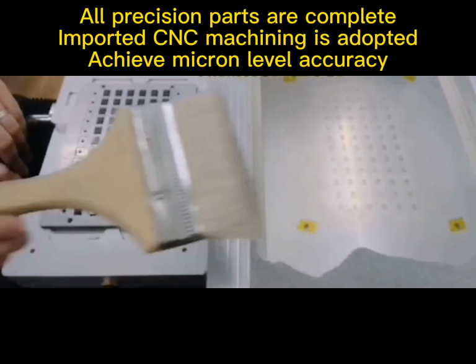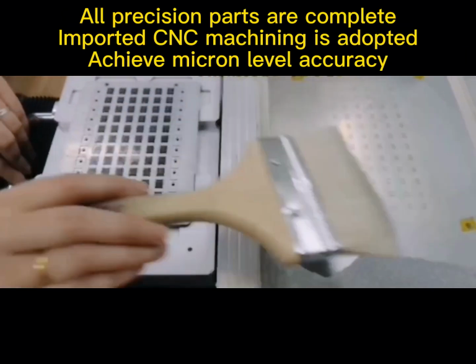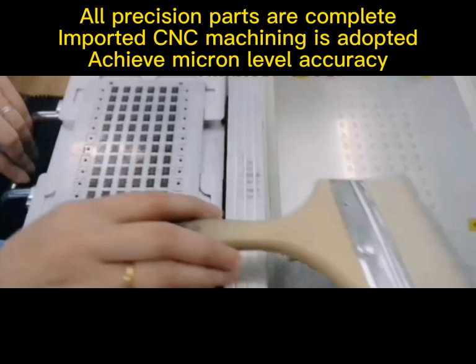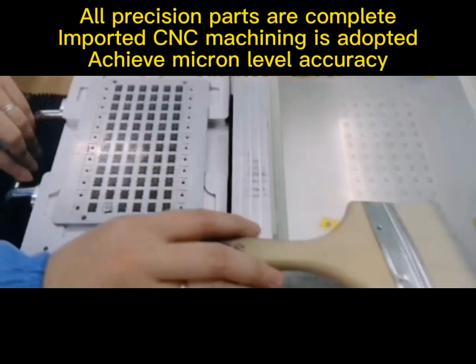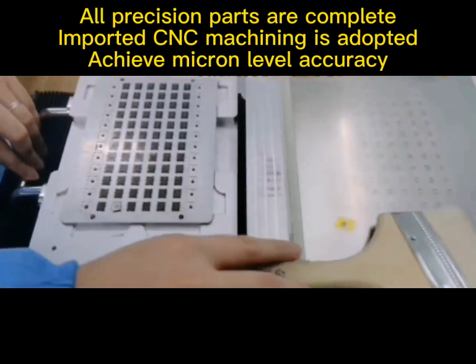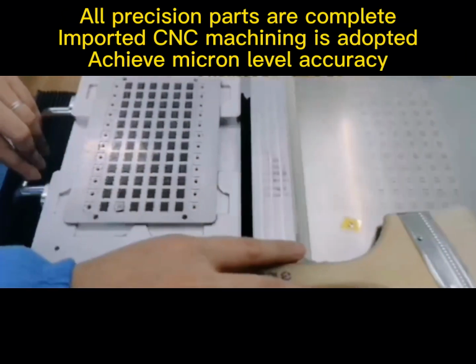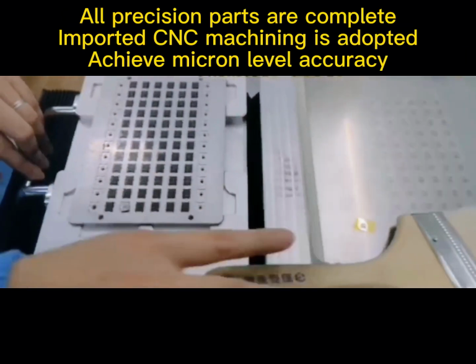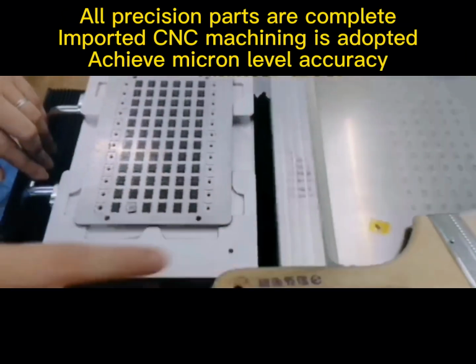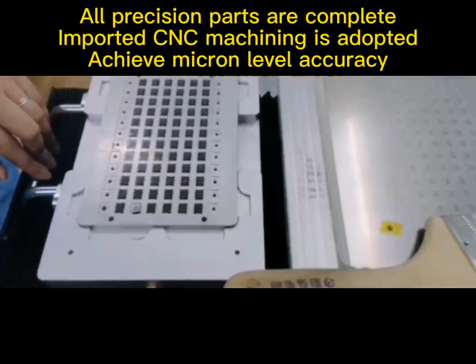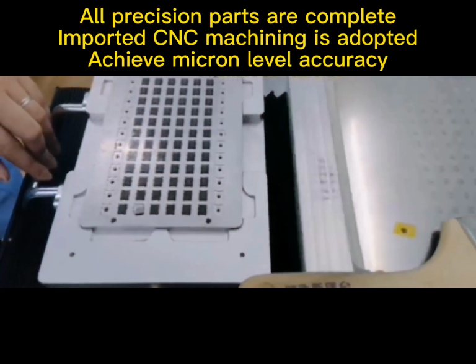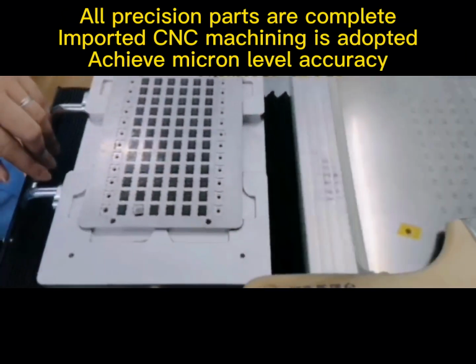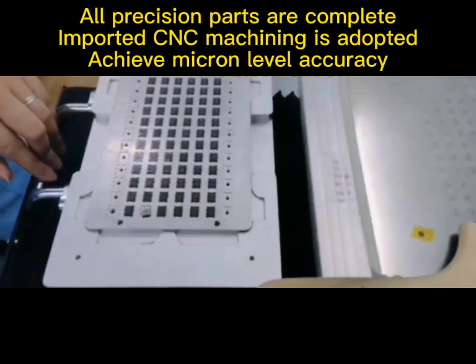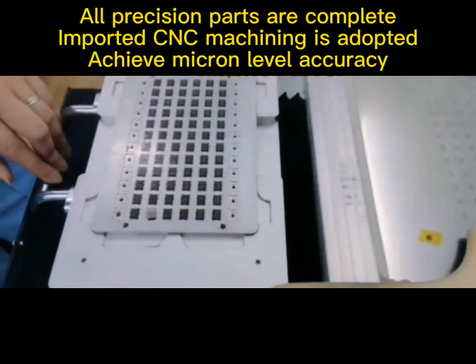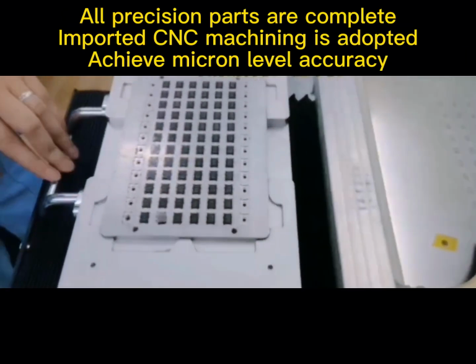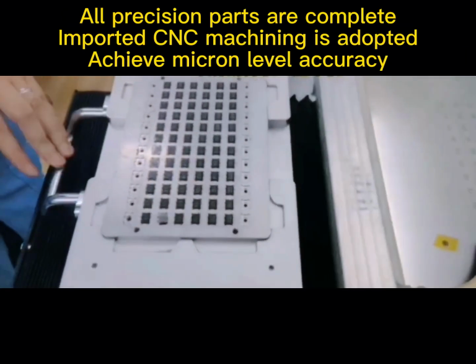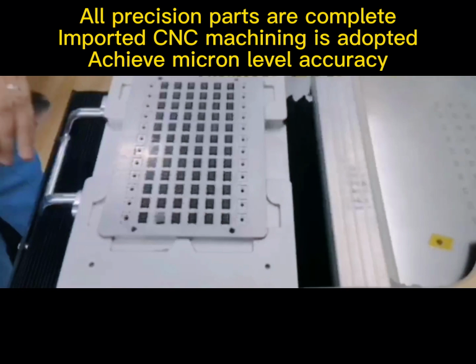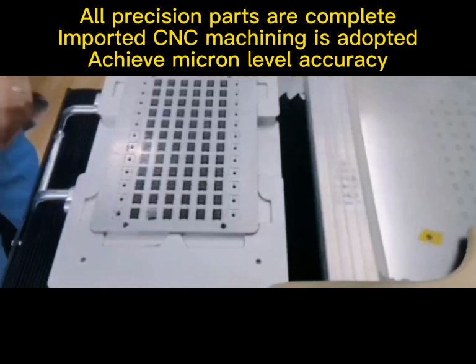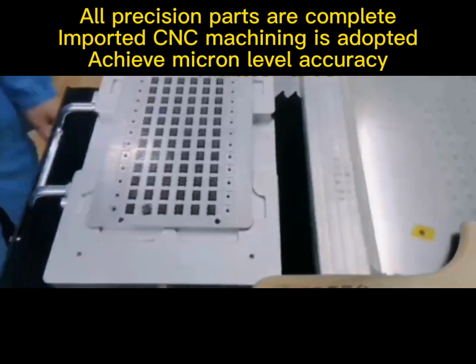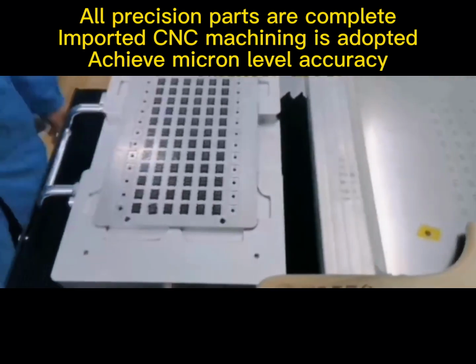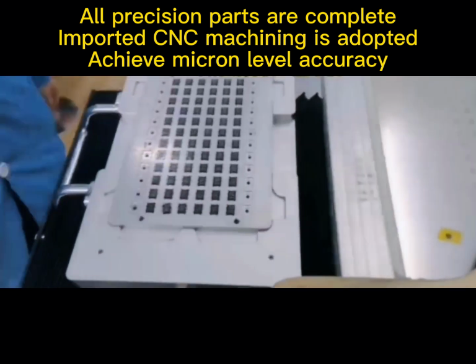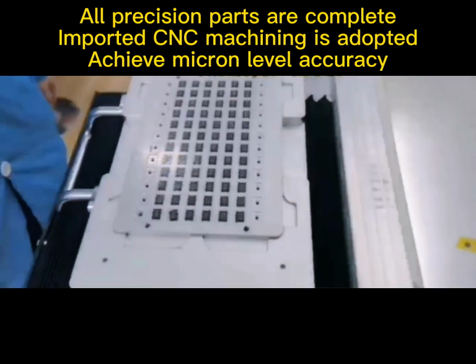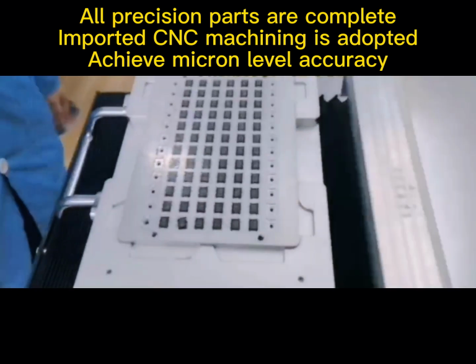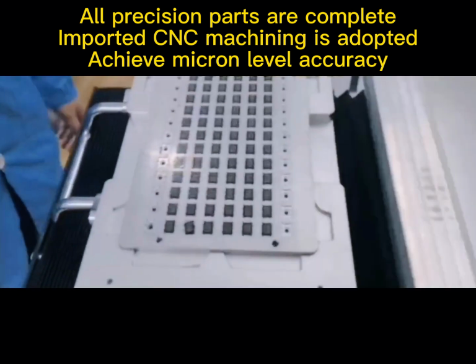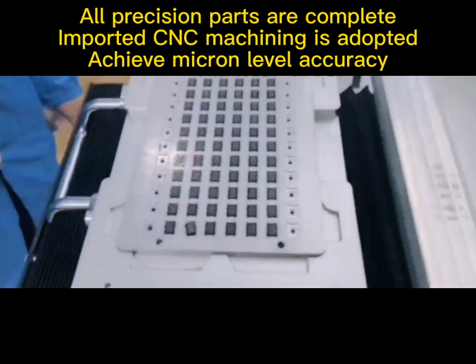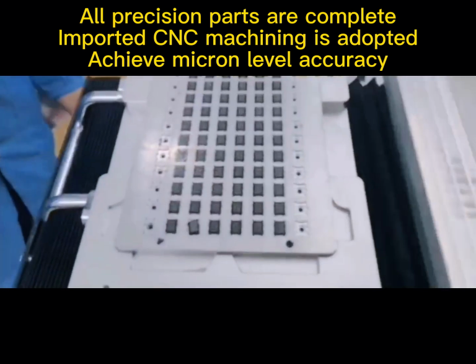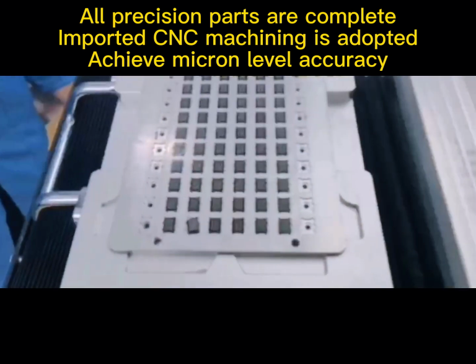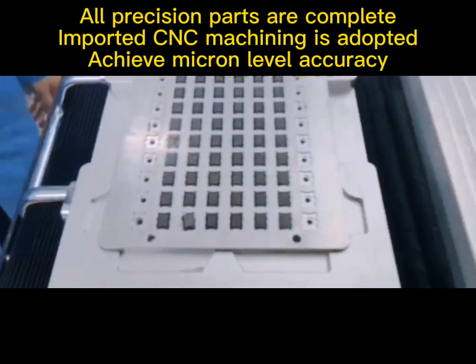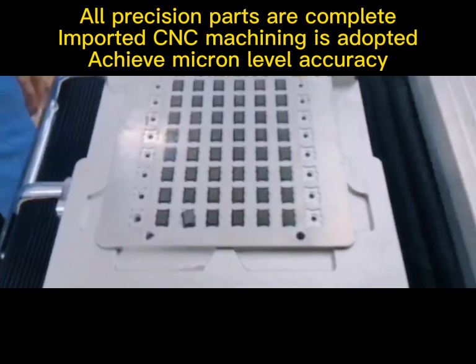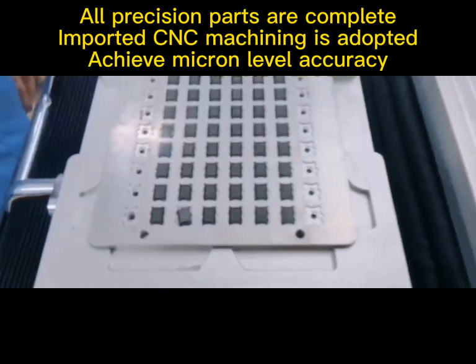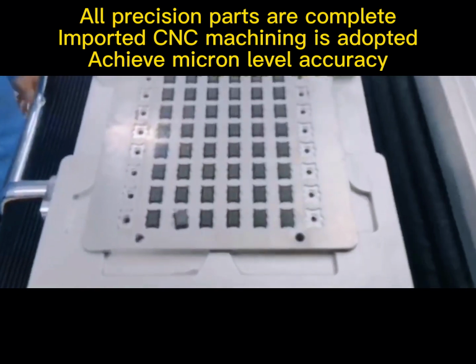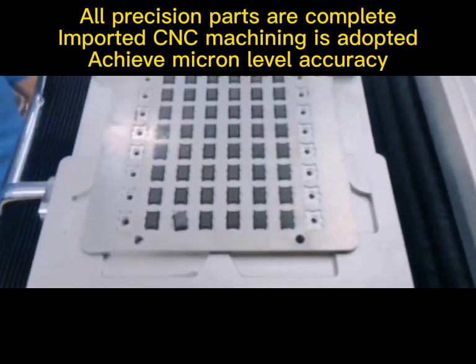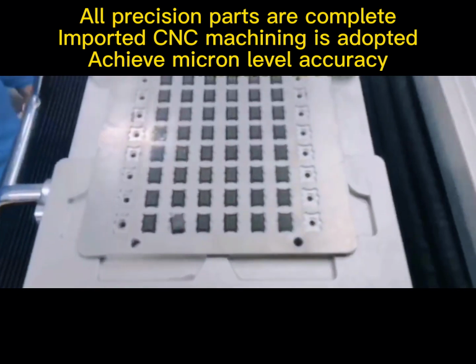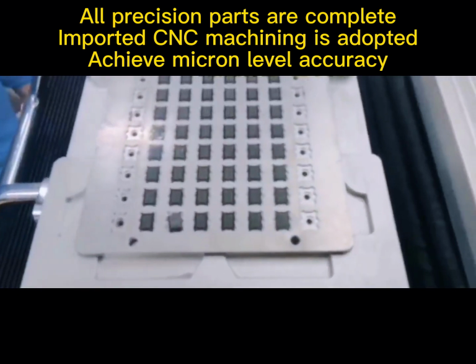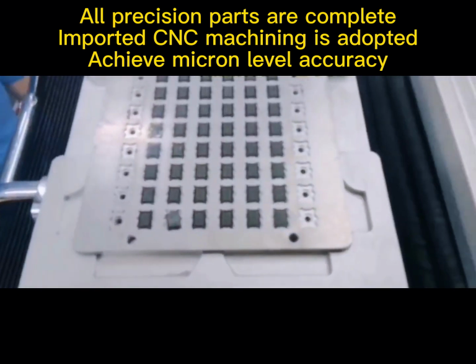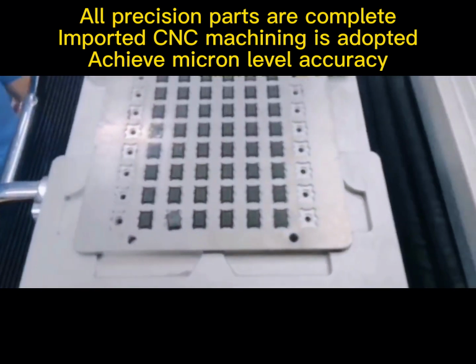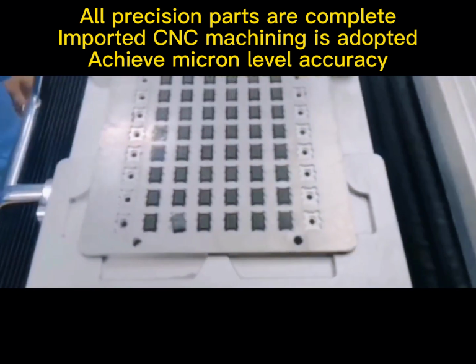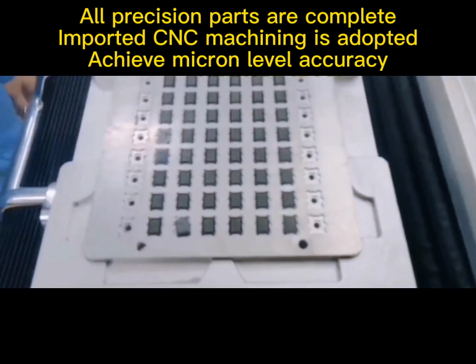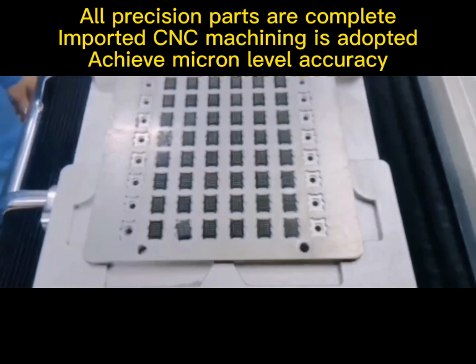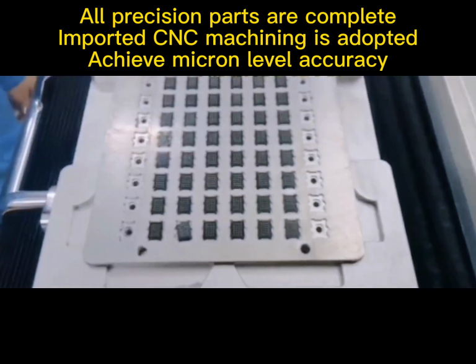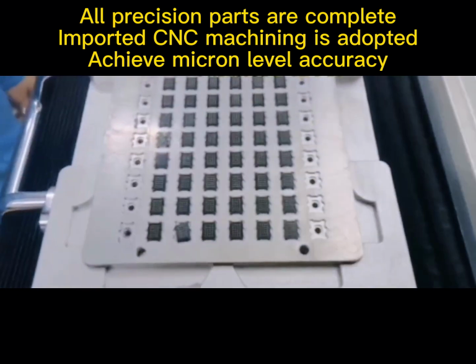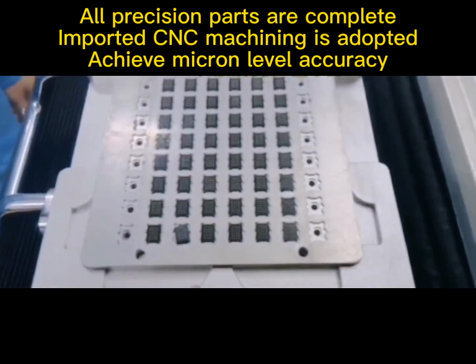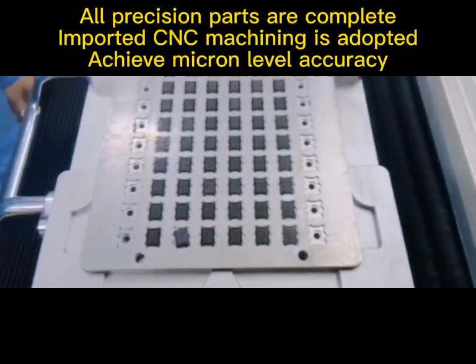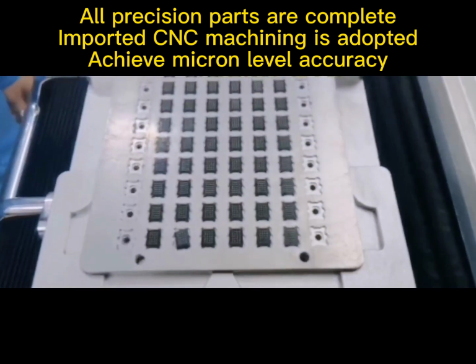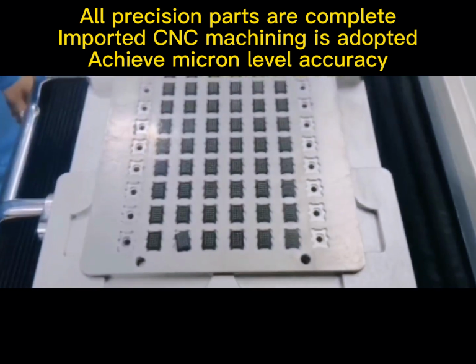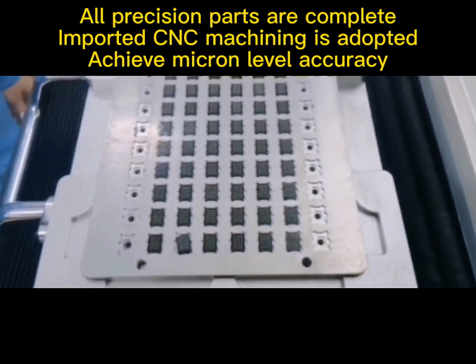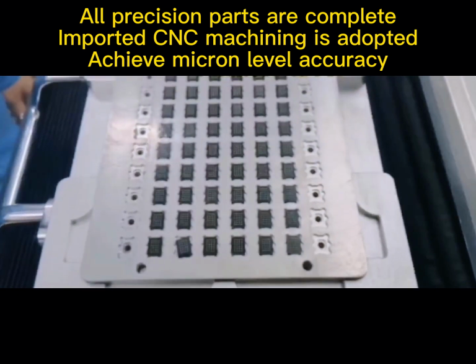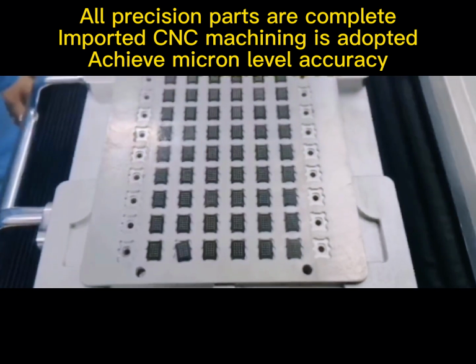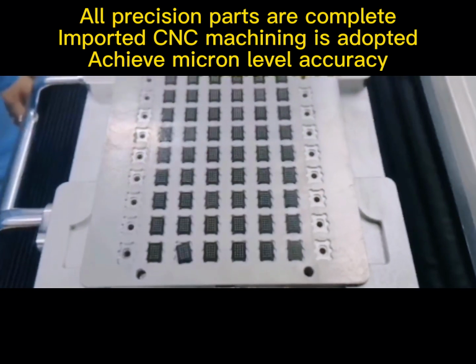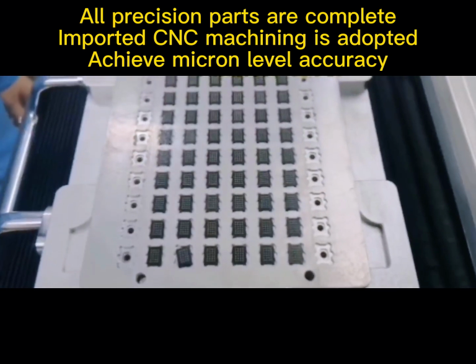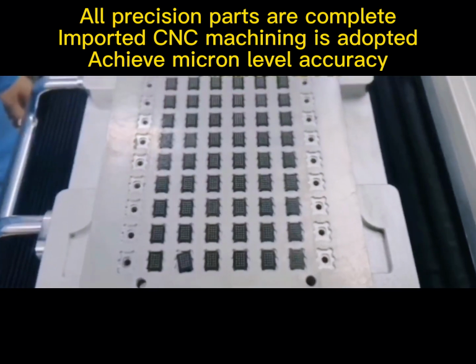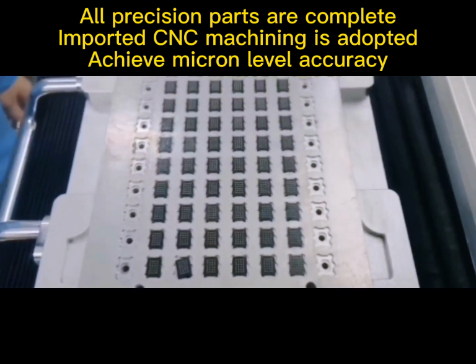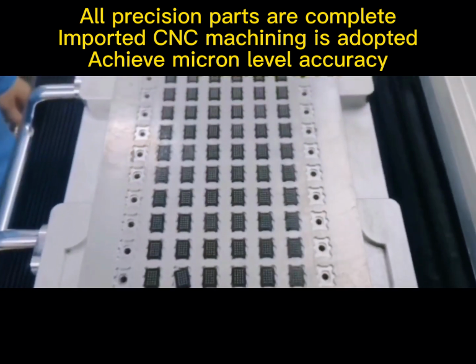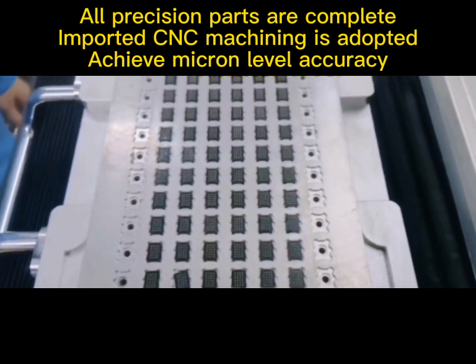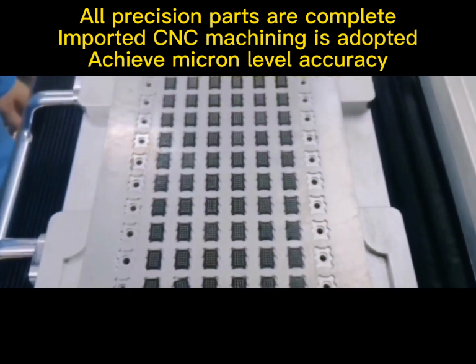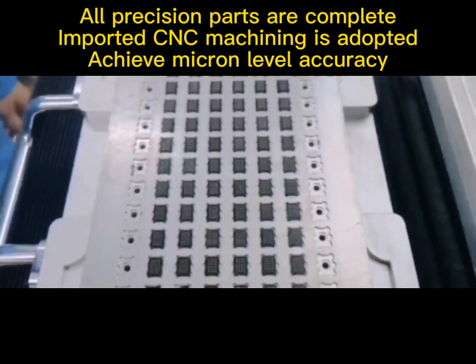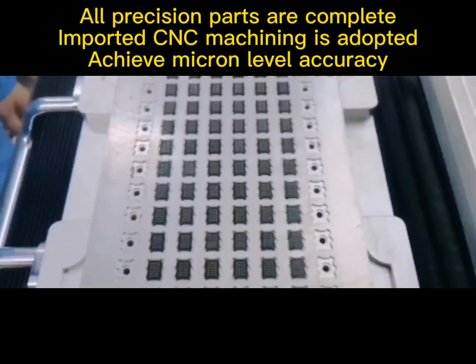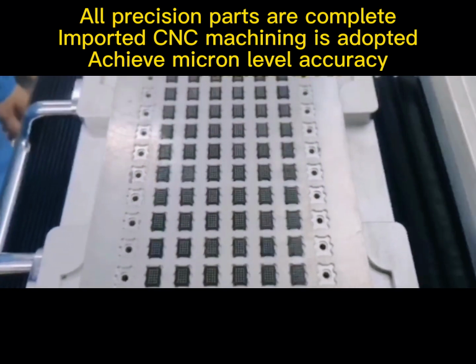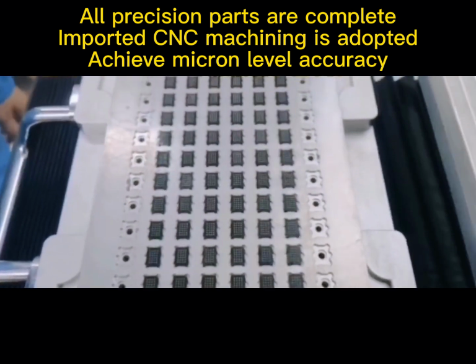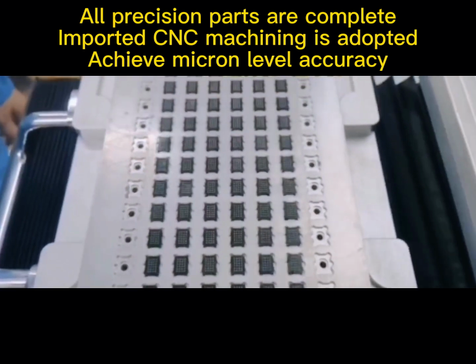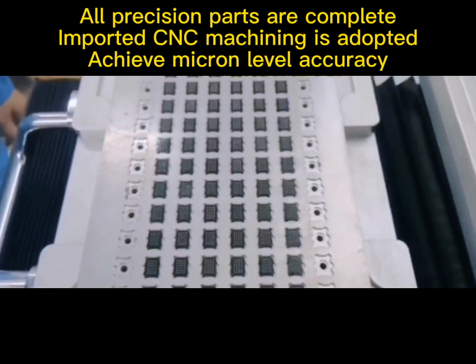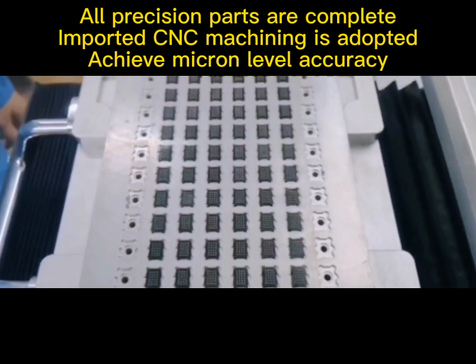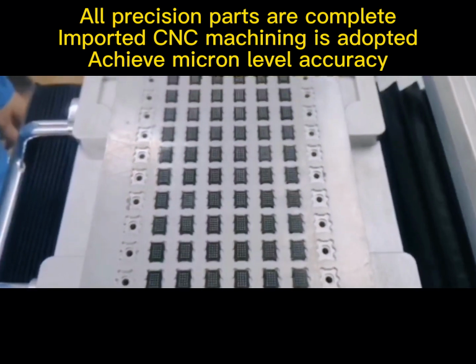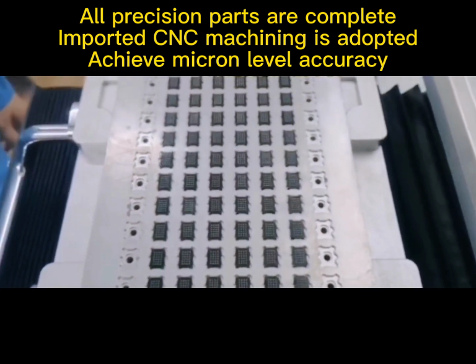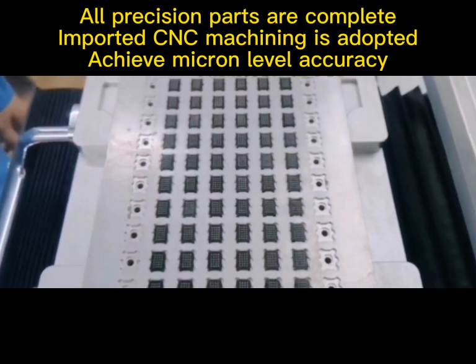All precision parts are complete. Imported CNC machining is adopted to achieve micron level accuracy.